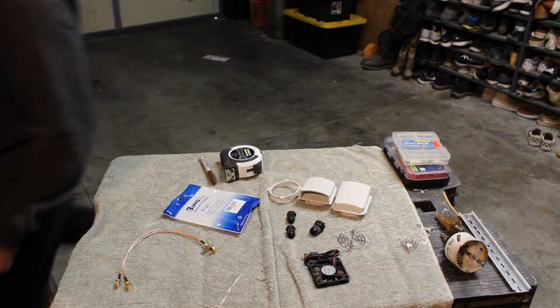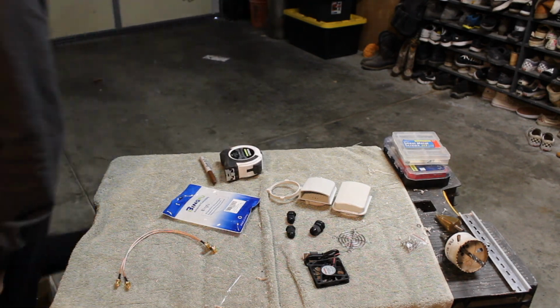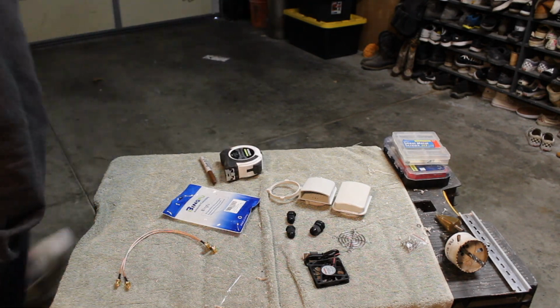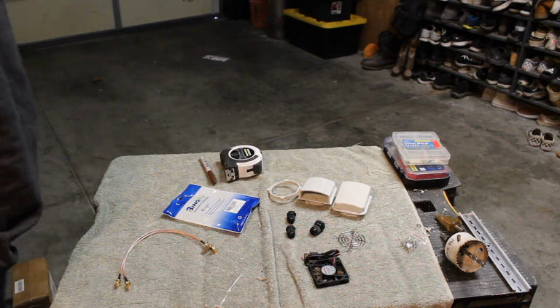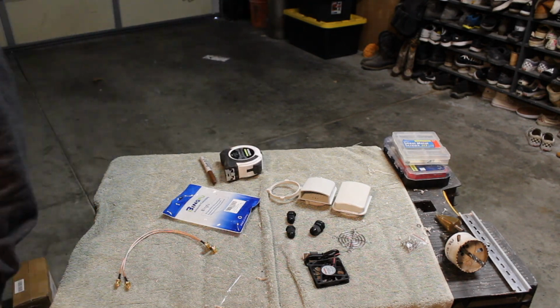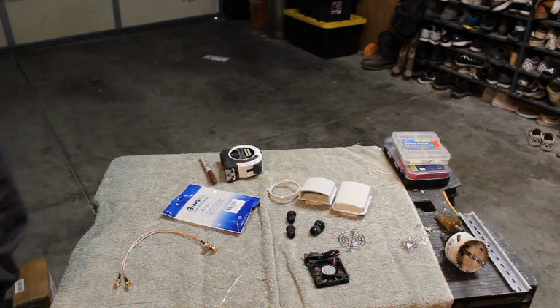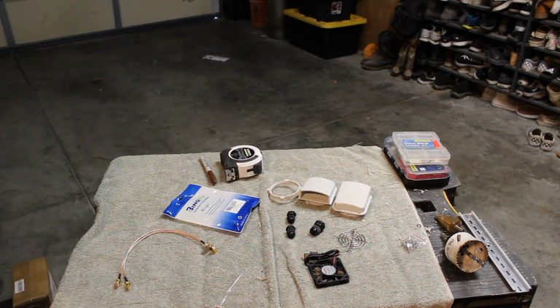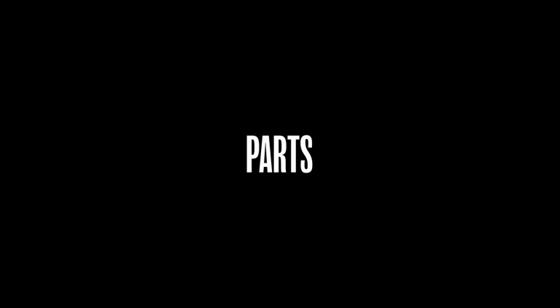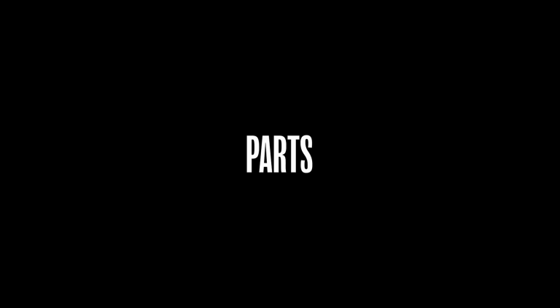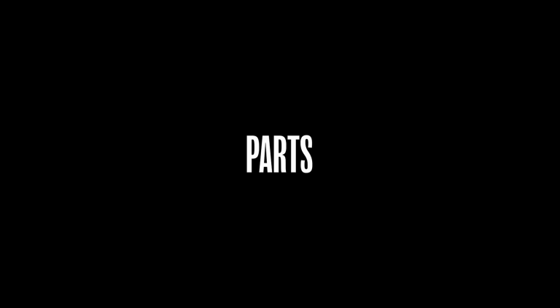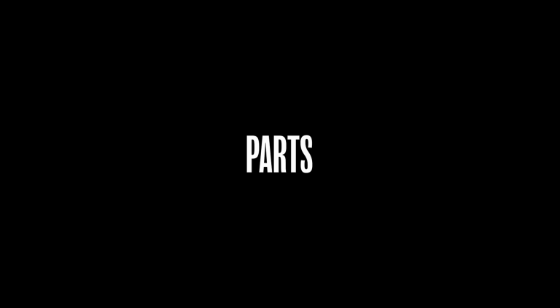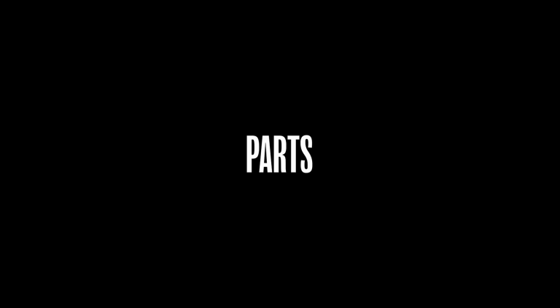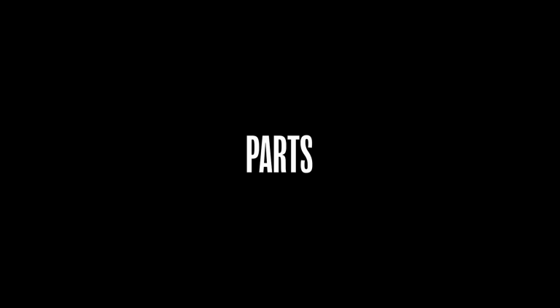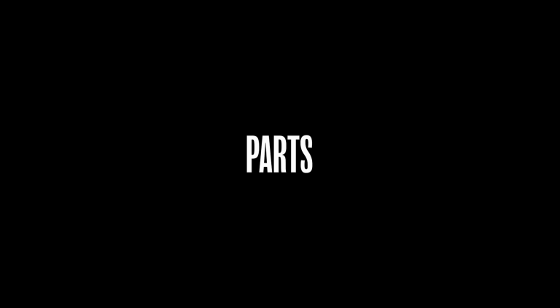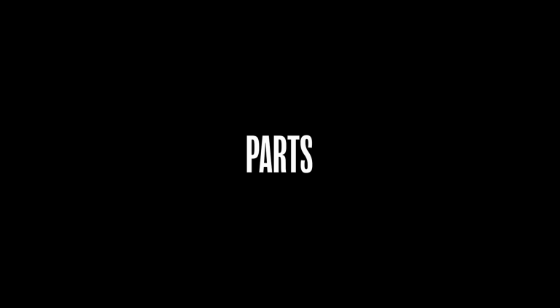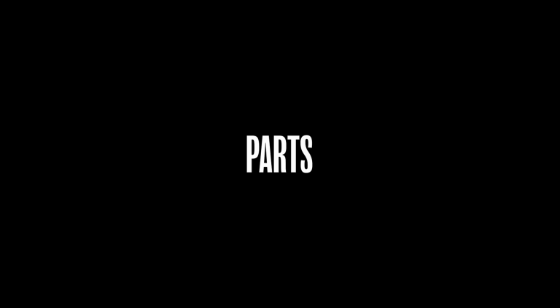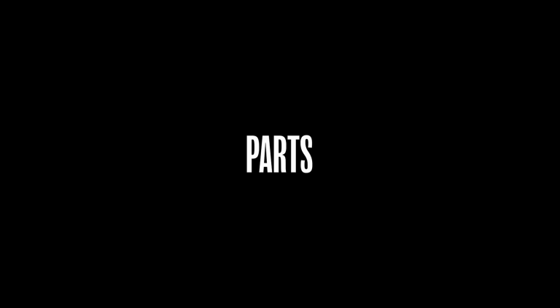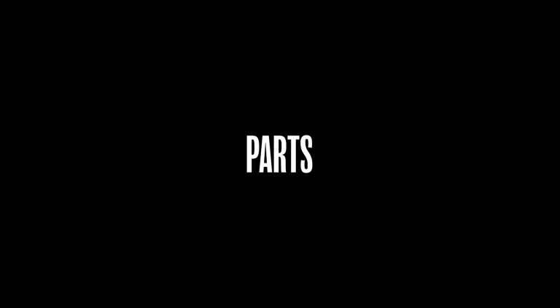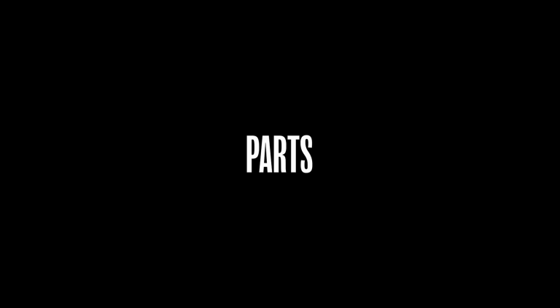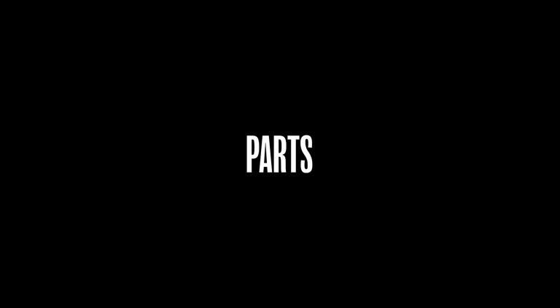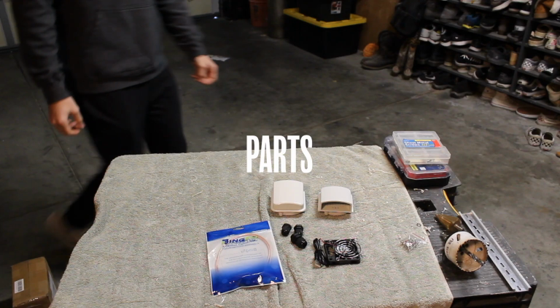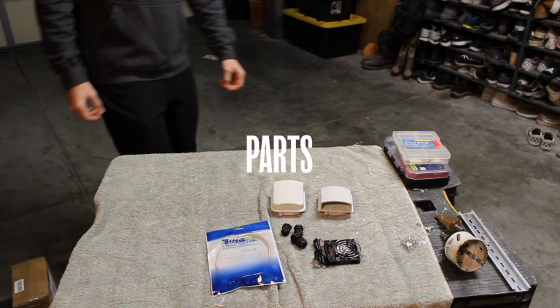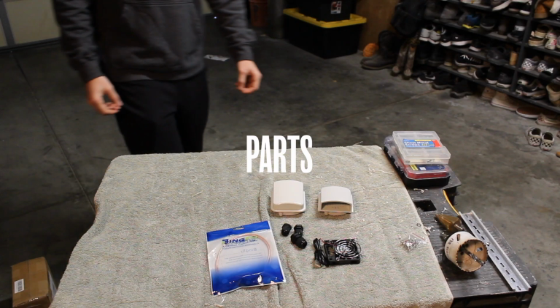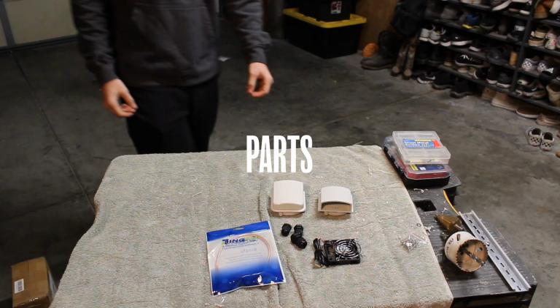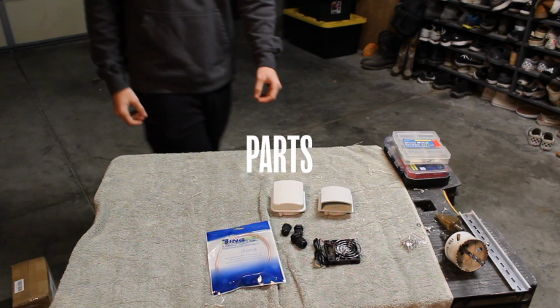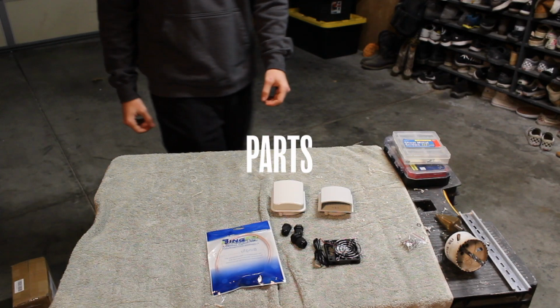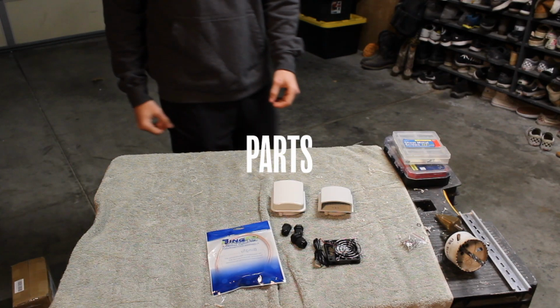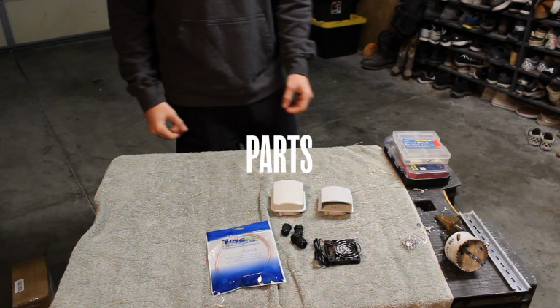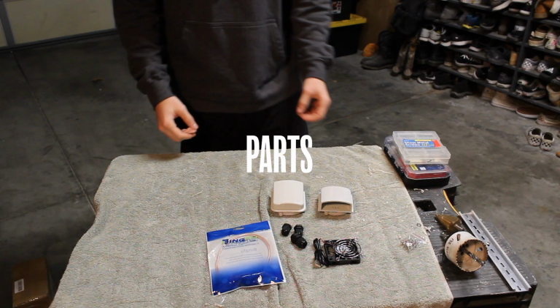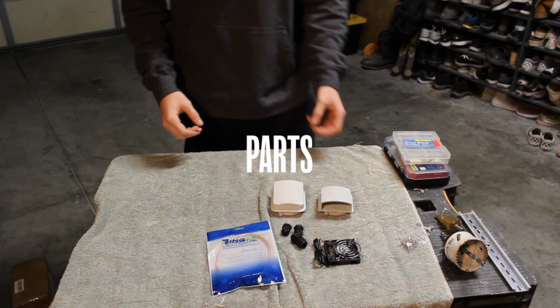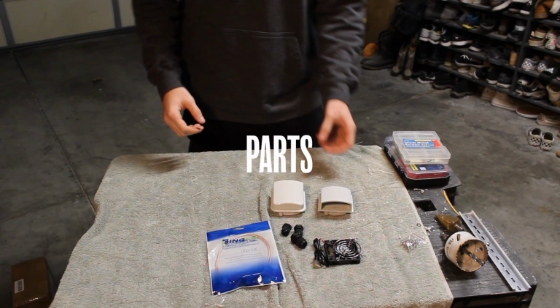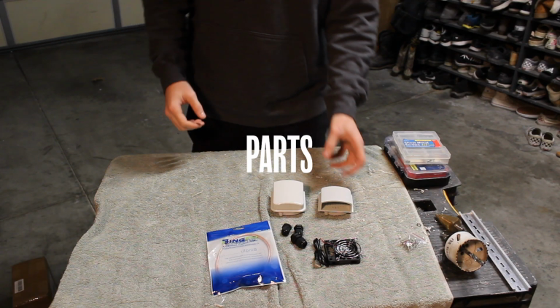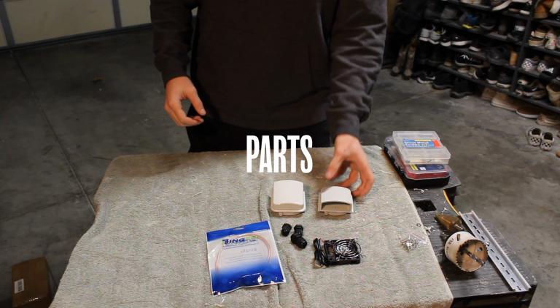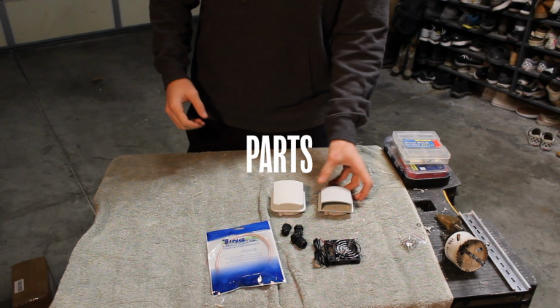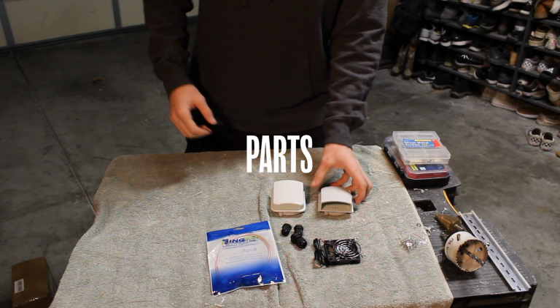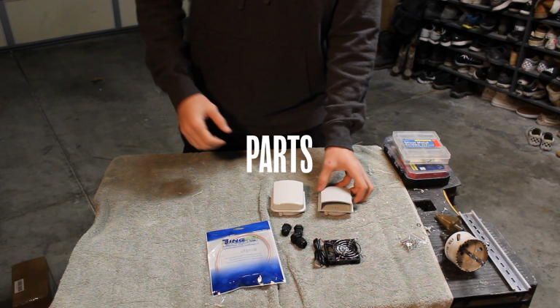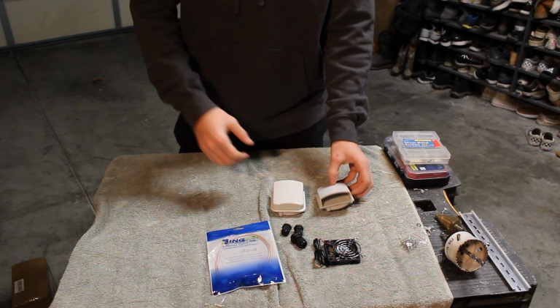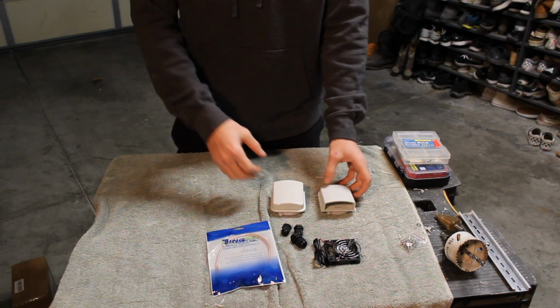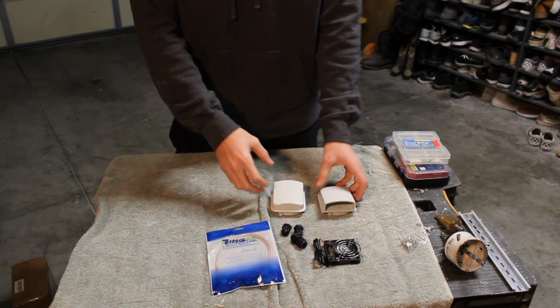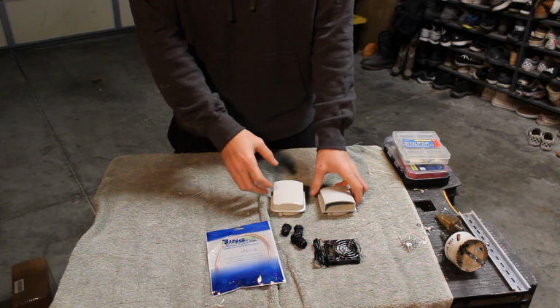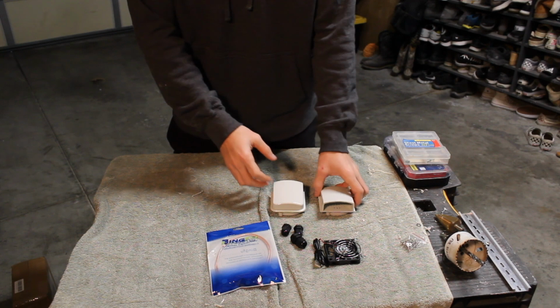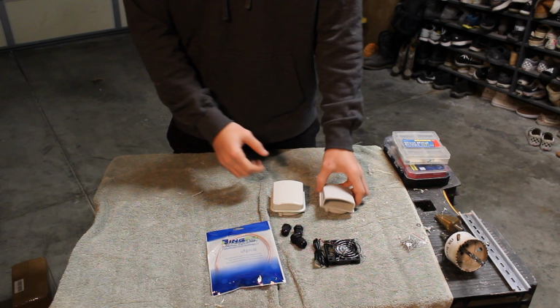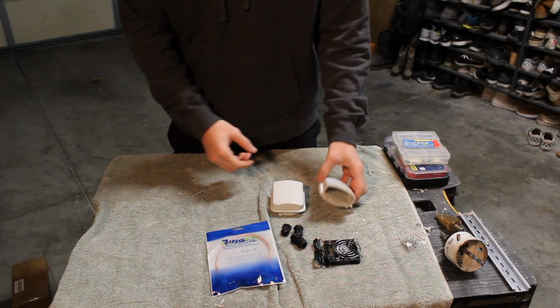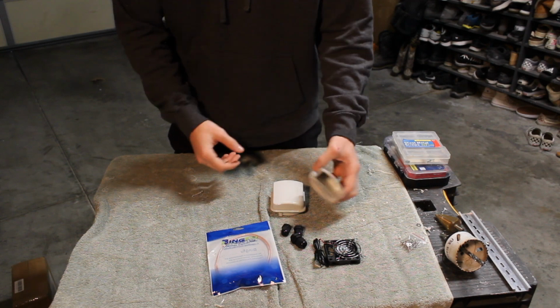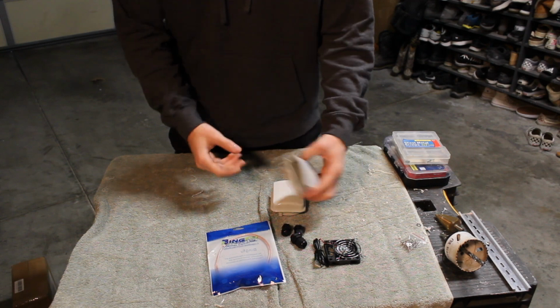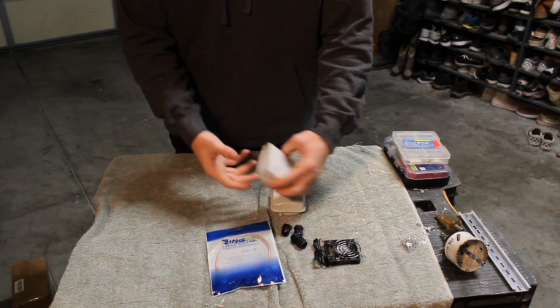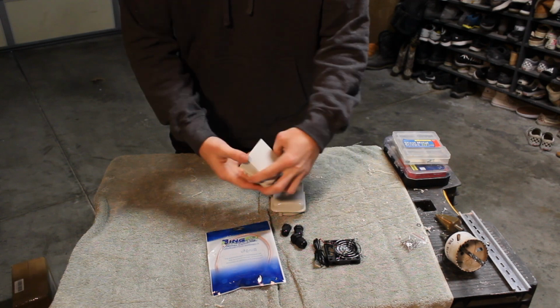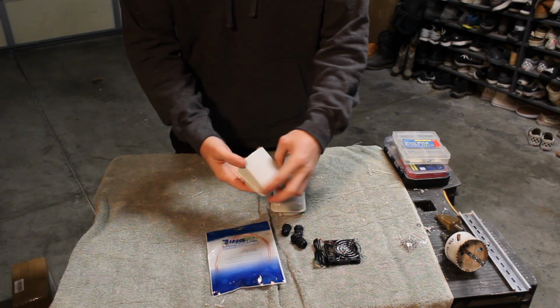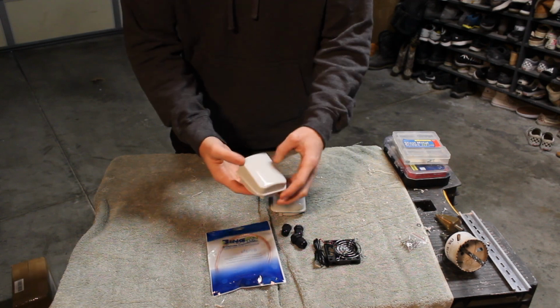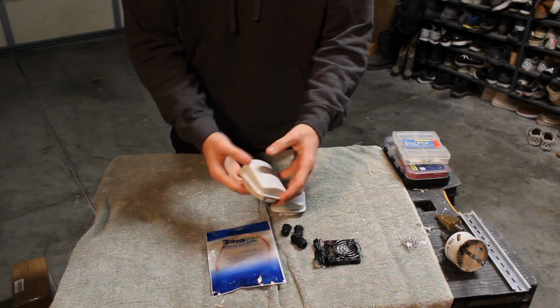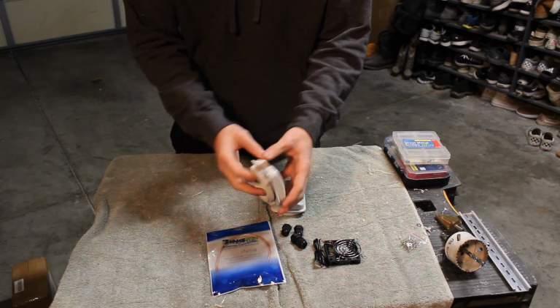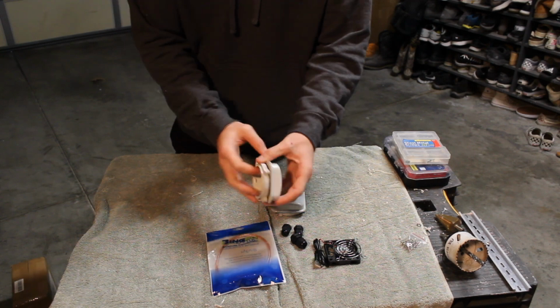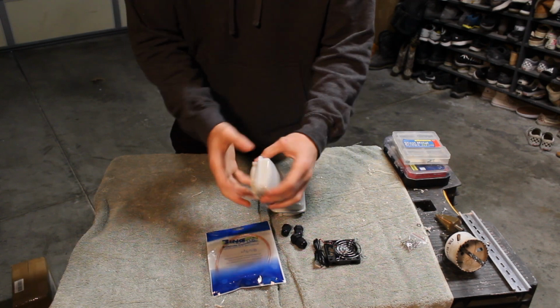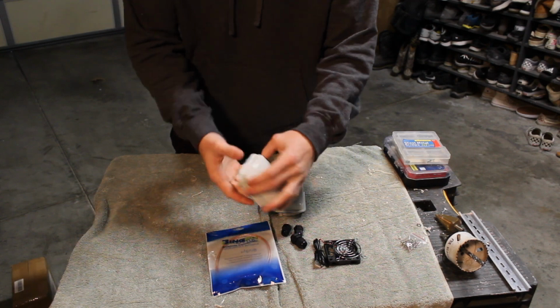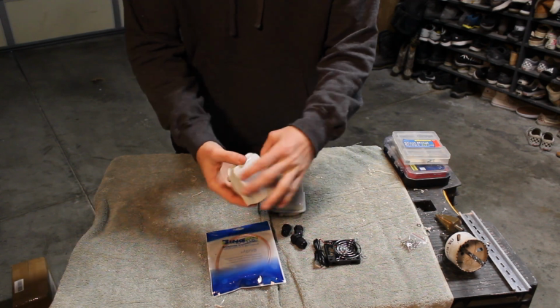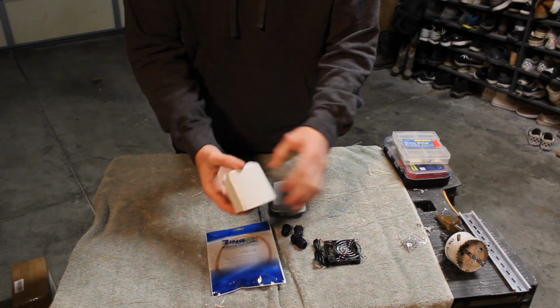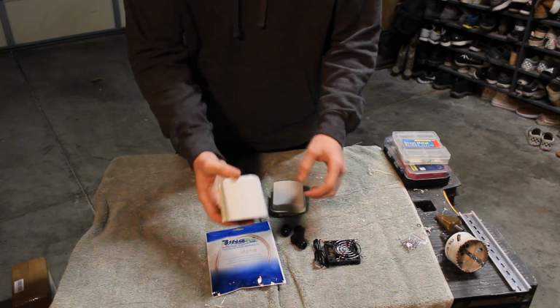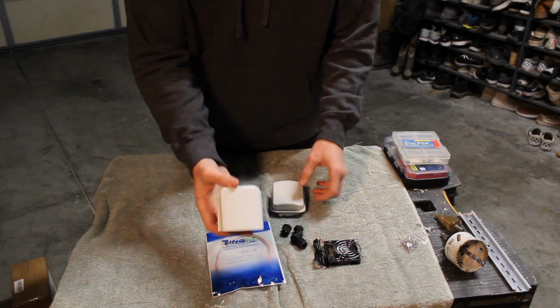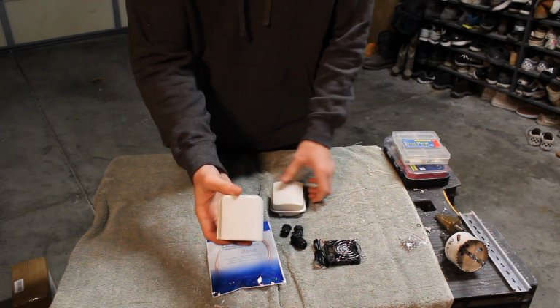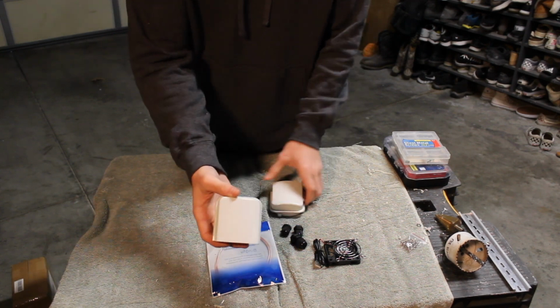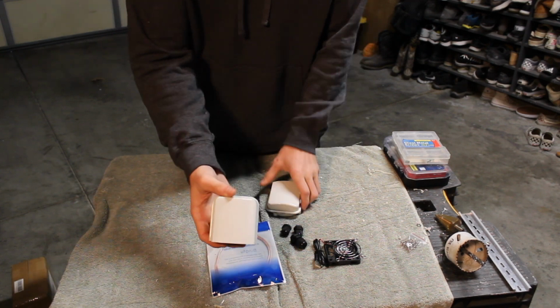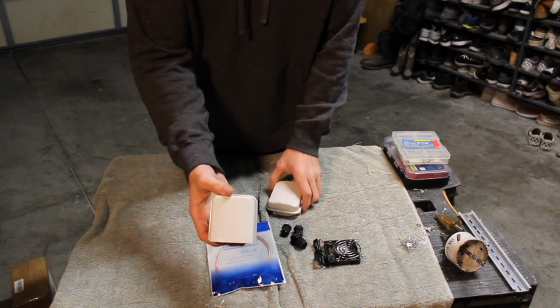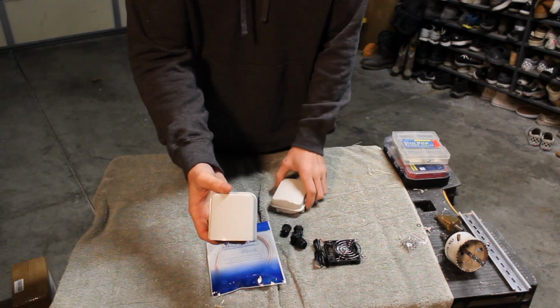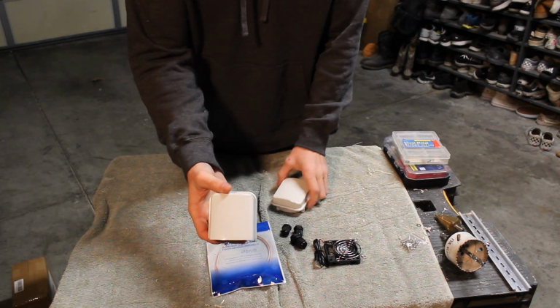Now that you've seen the tools we'll be using, we're going to quickly run through the parts list as well. And just as a reminder, all of these parts will be linked in the description below.